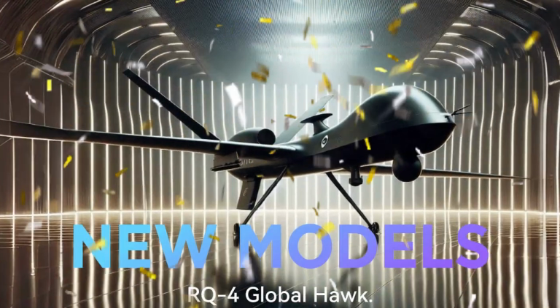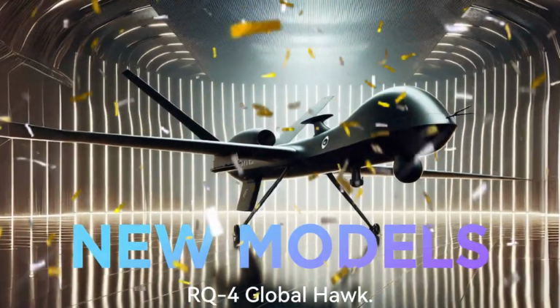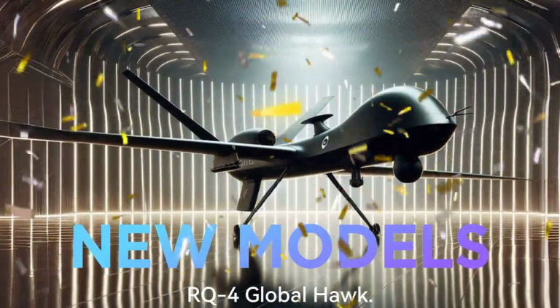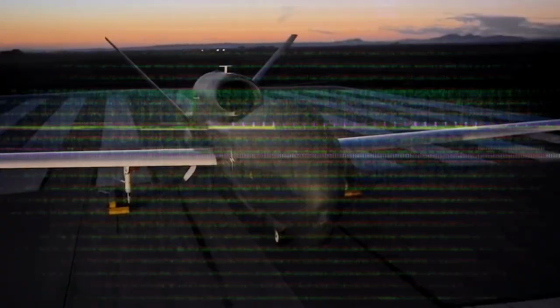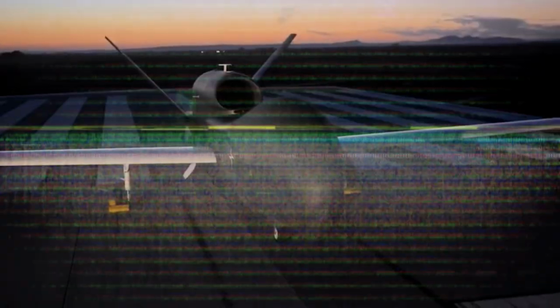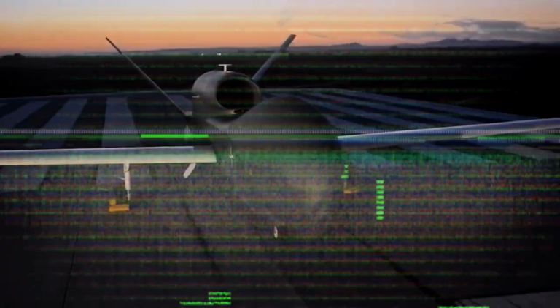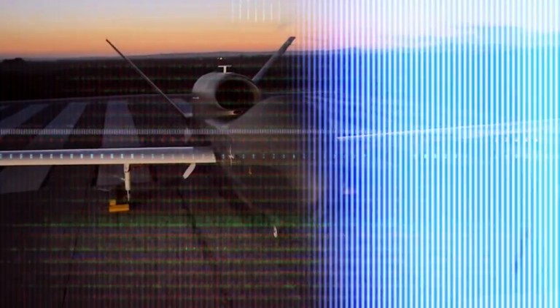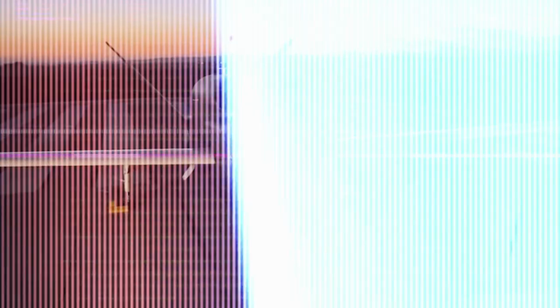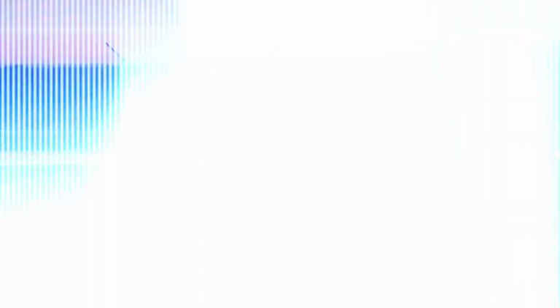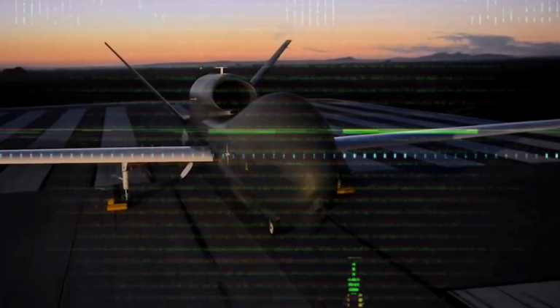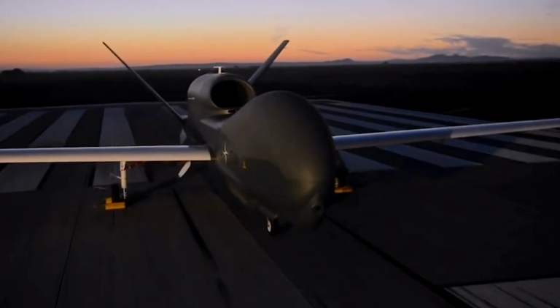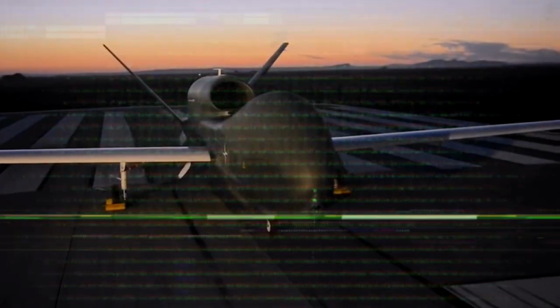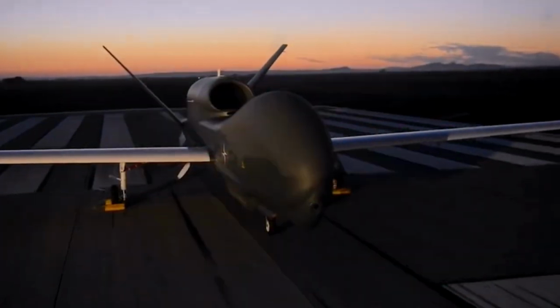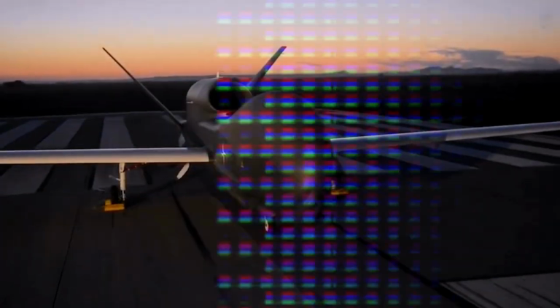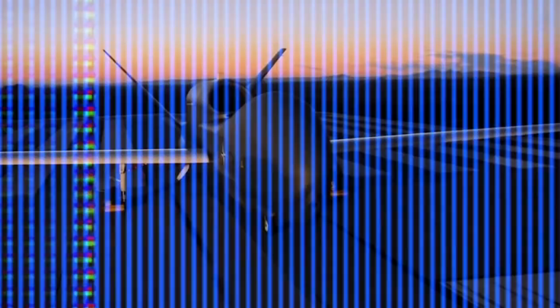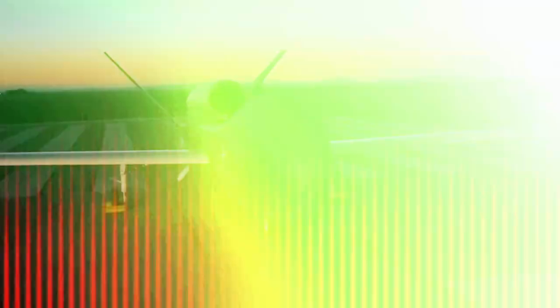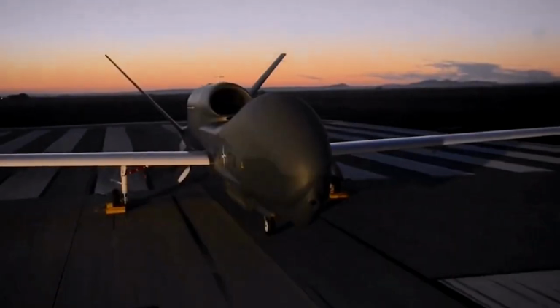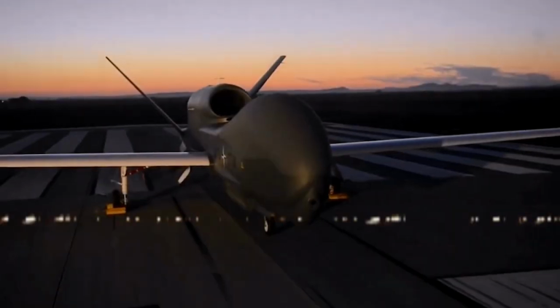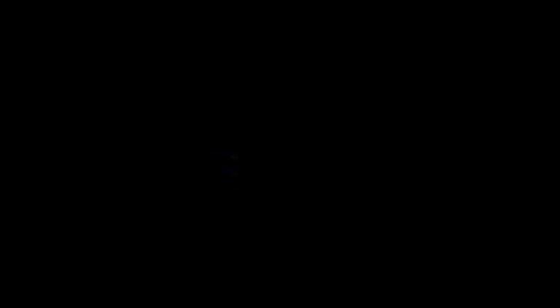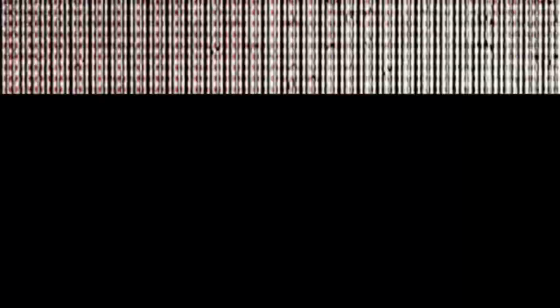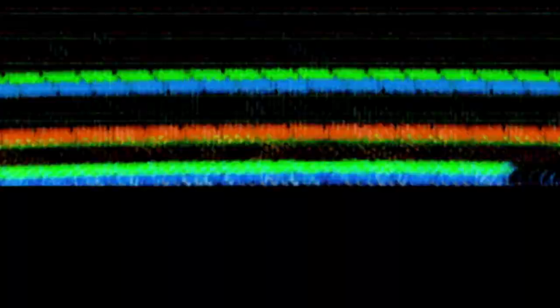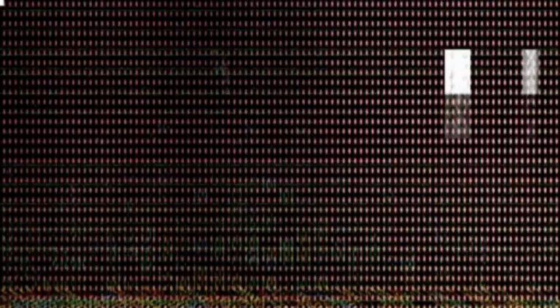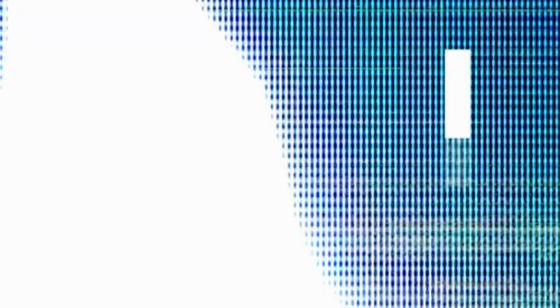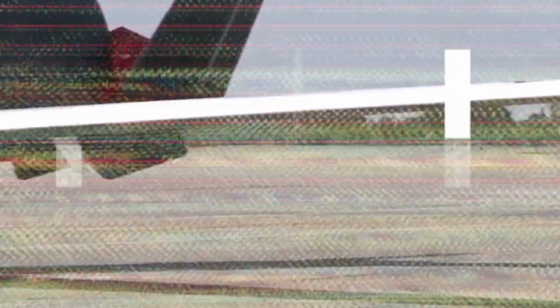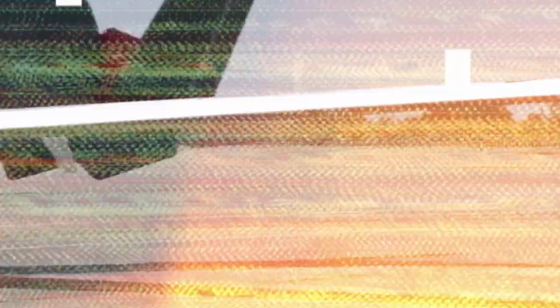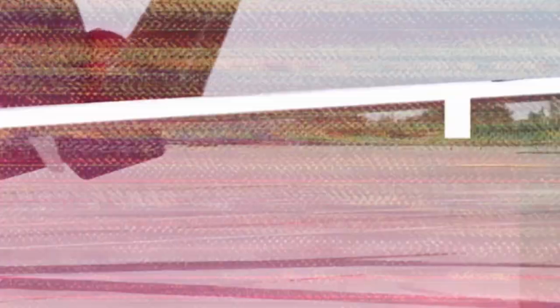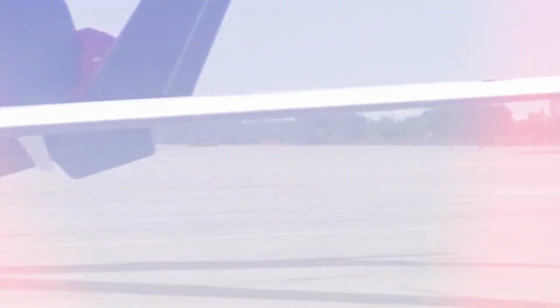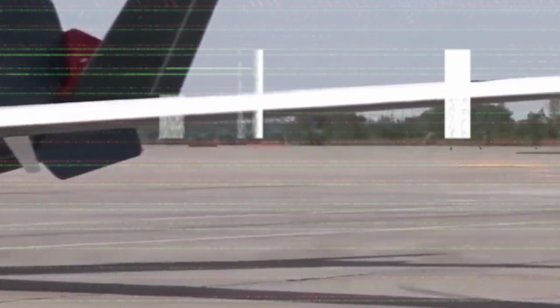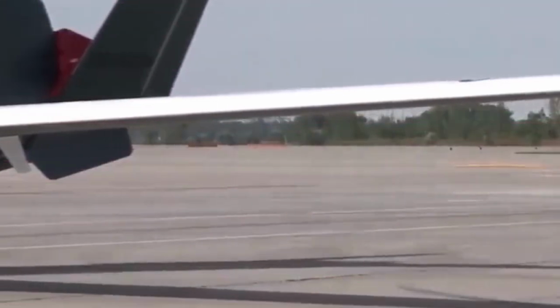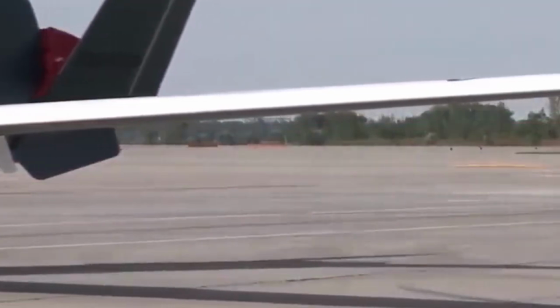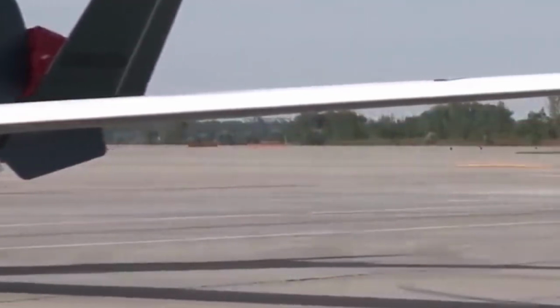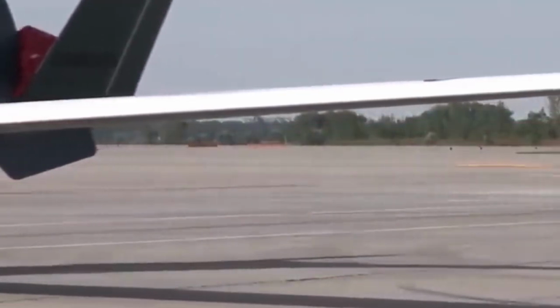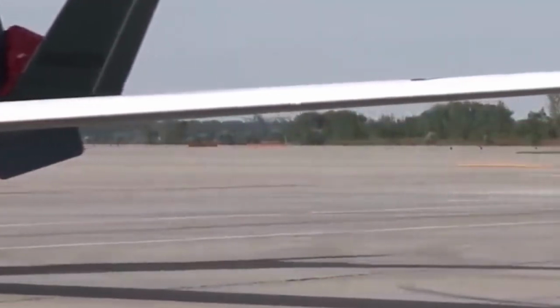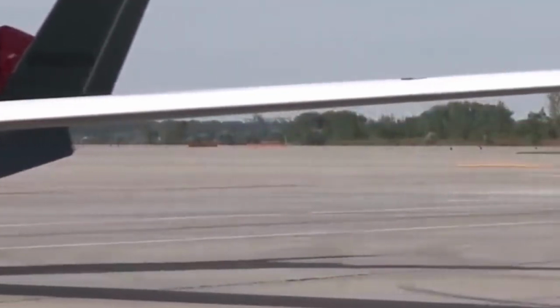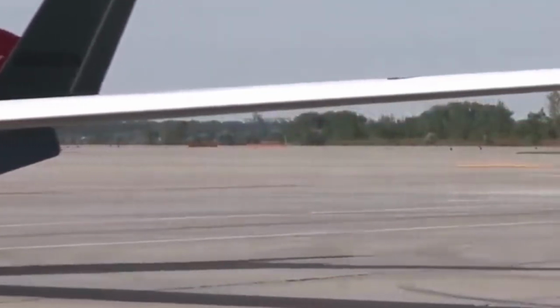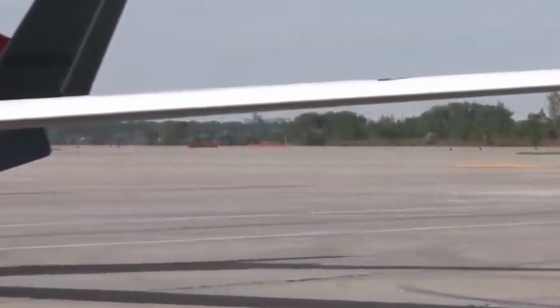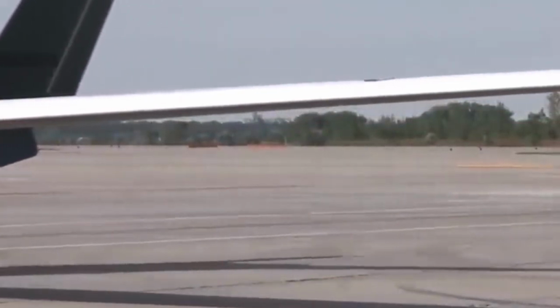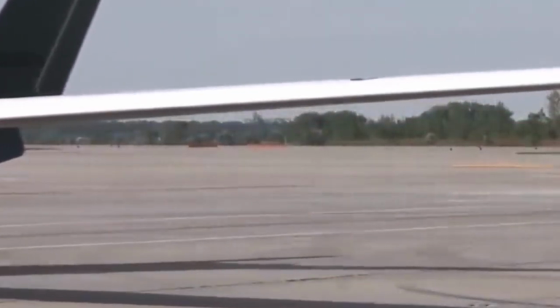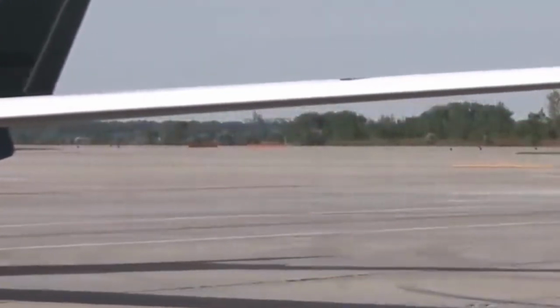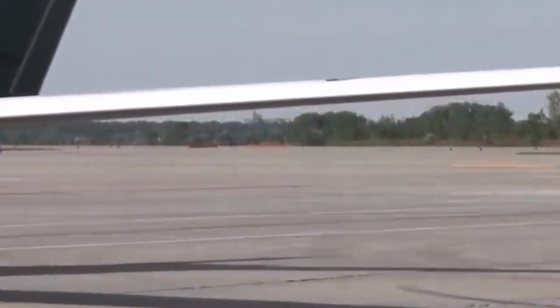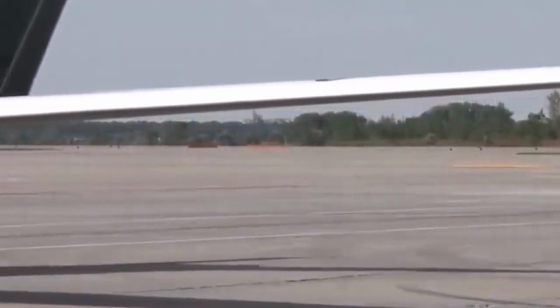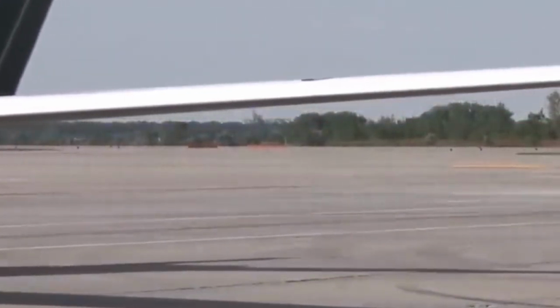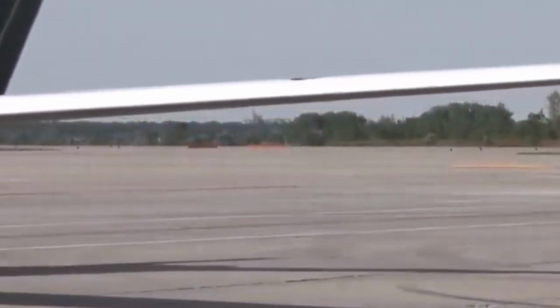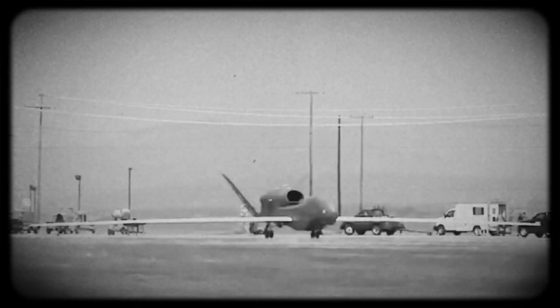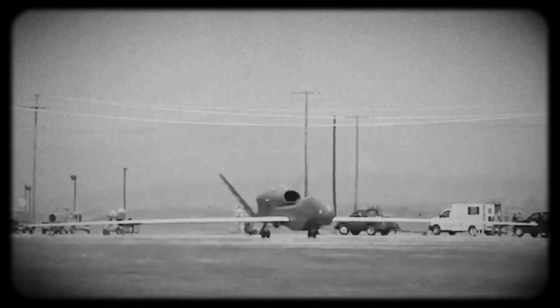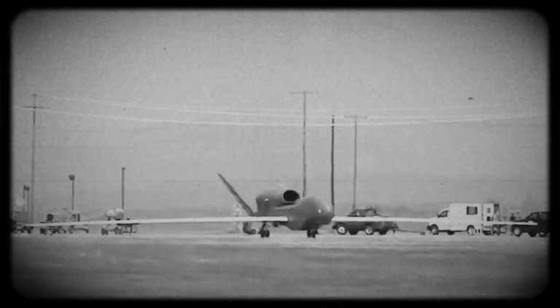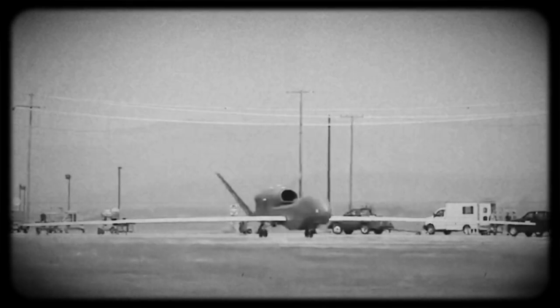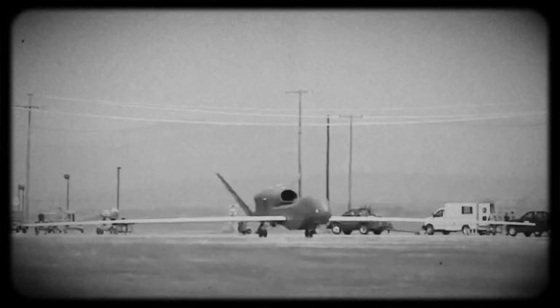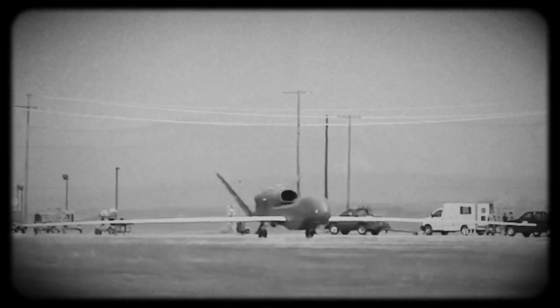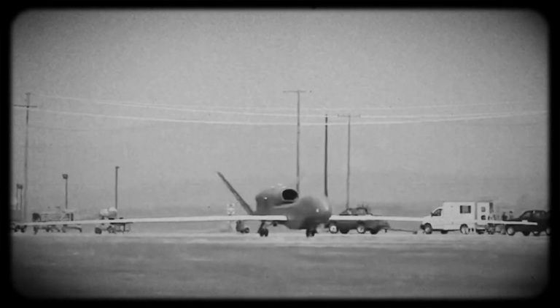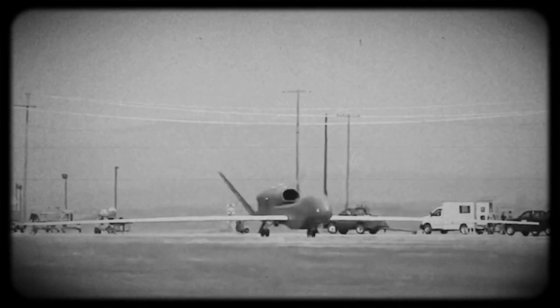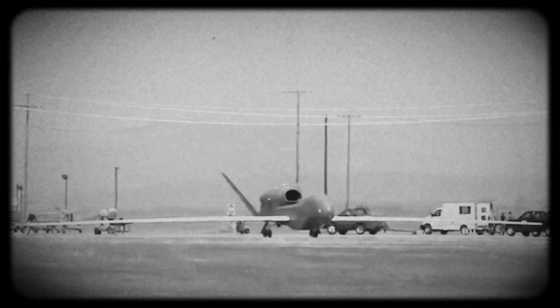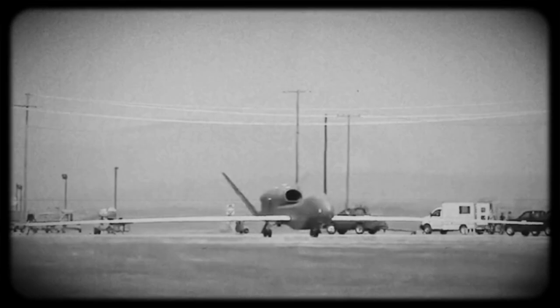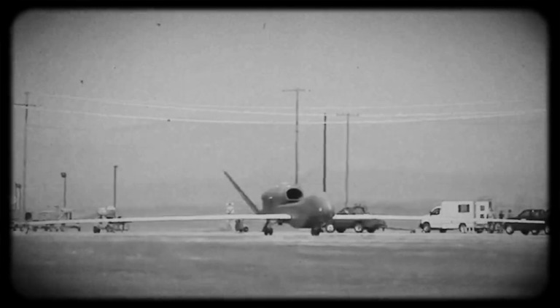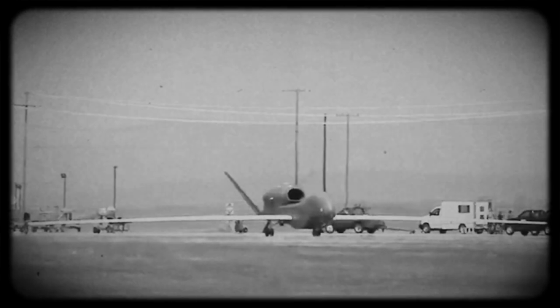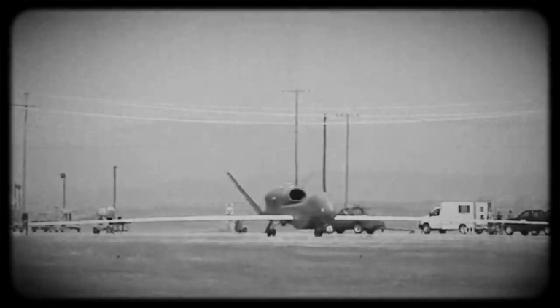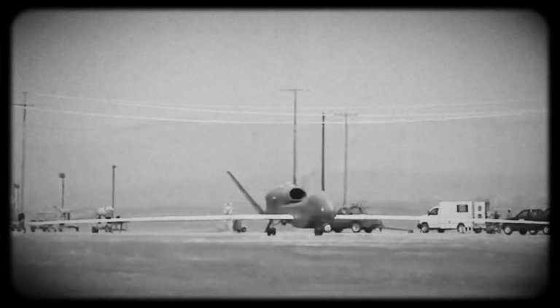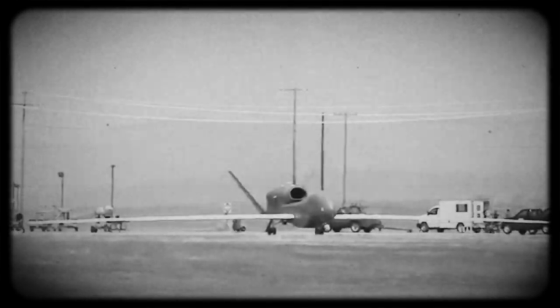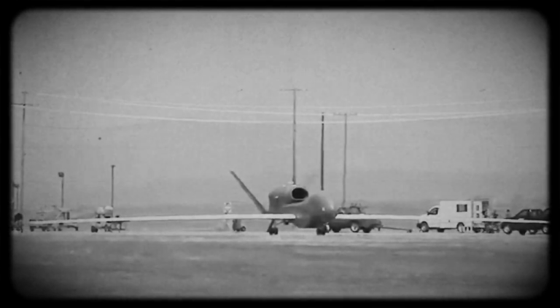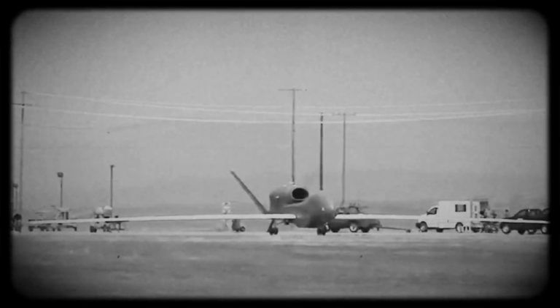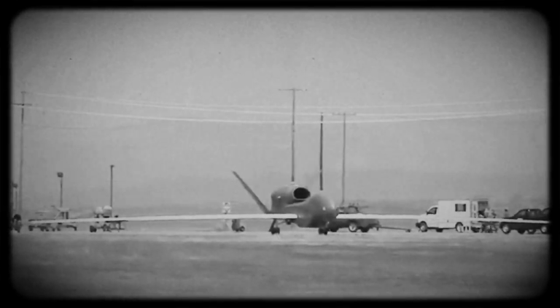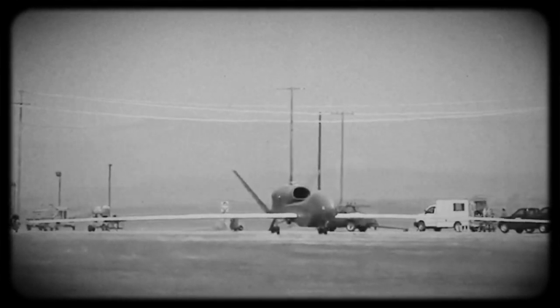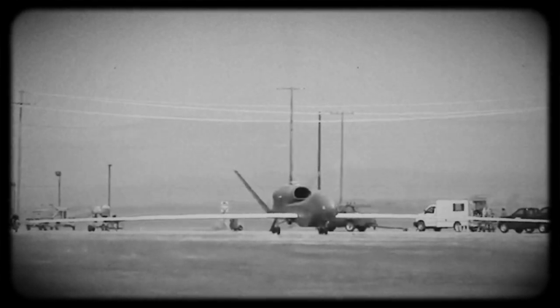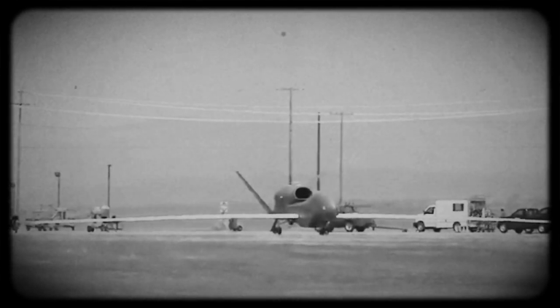Hi everyone. This time we will see how the RQ-4 Global Hawk has been improved for the next generation.